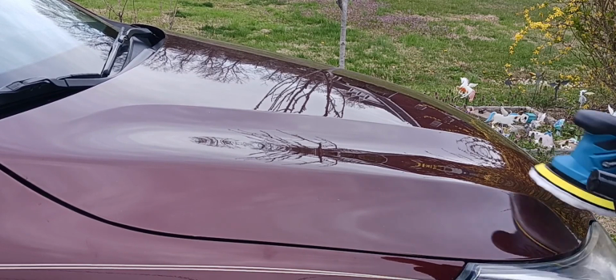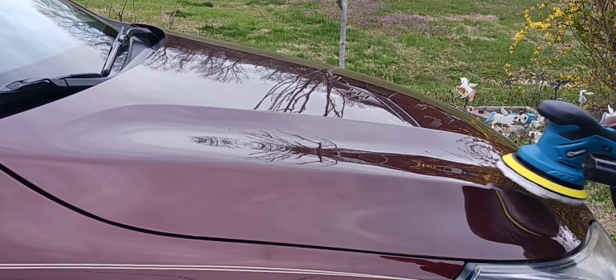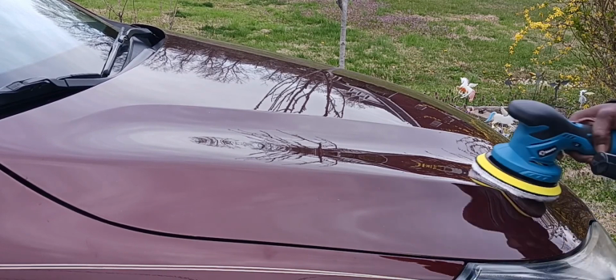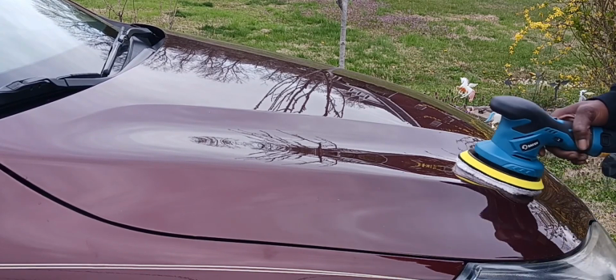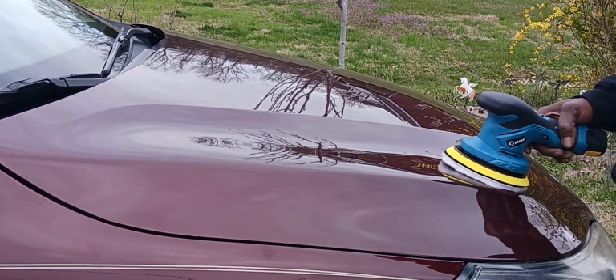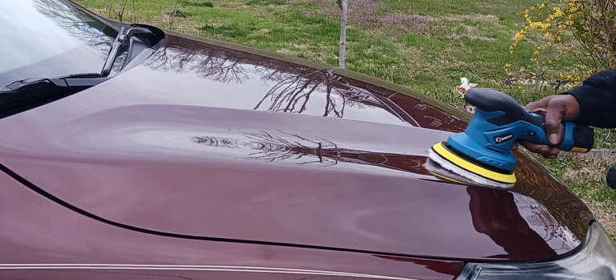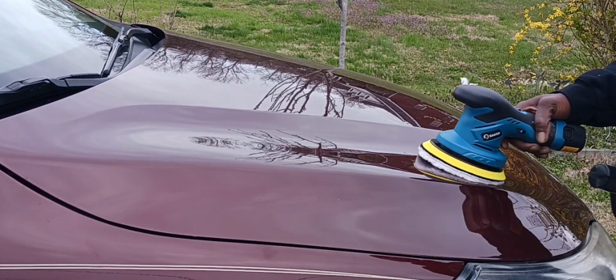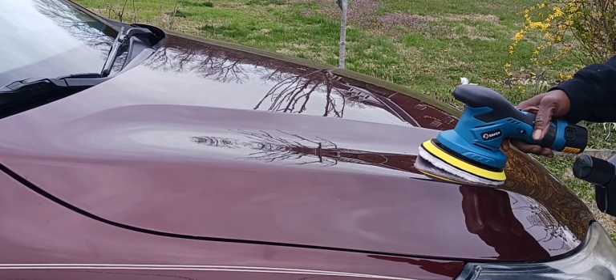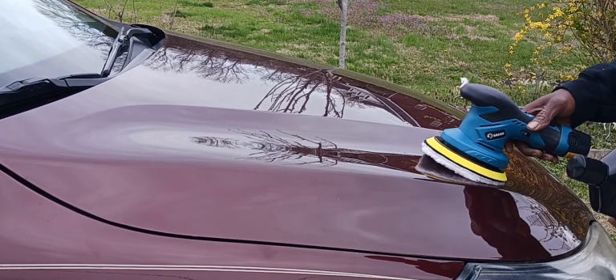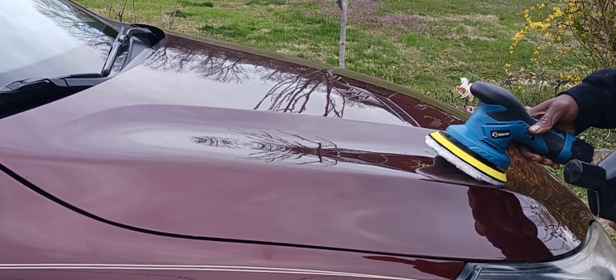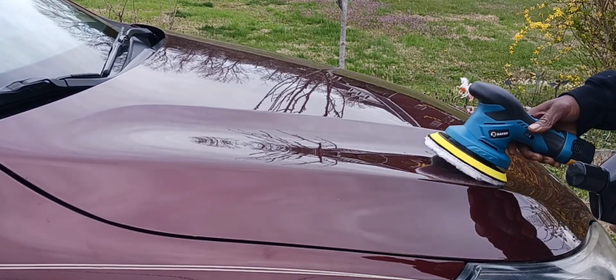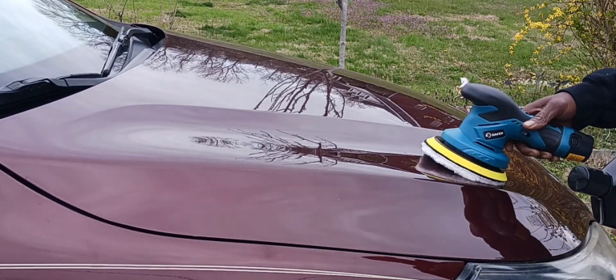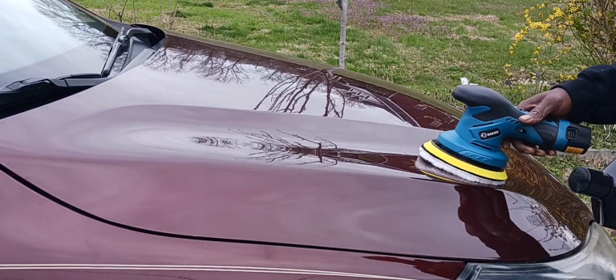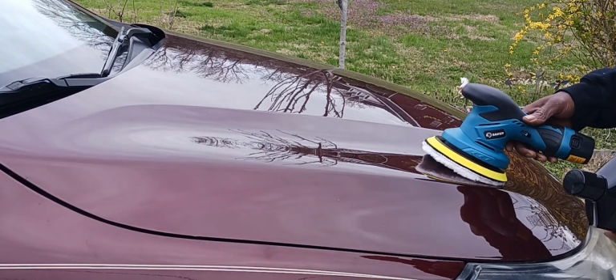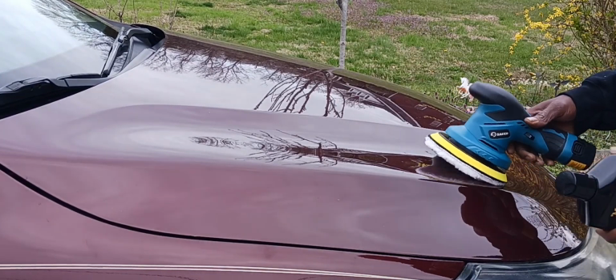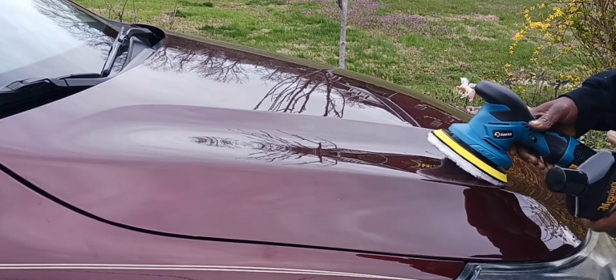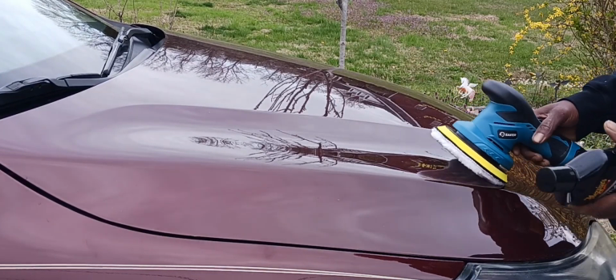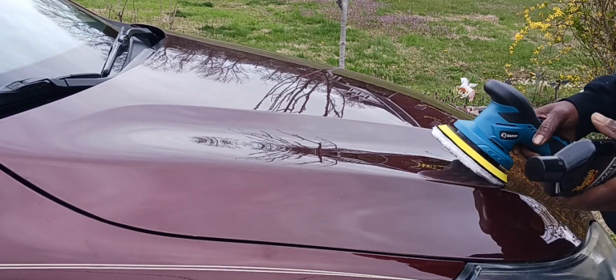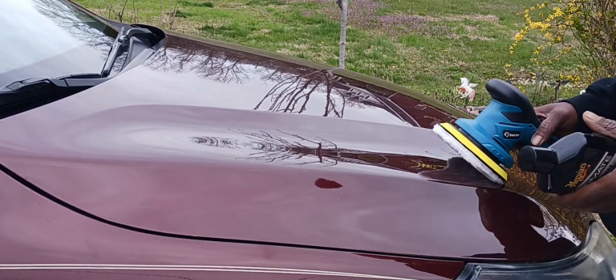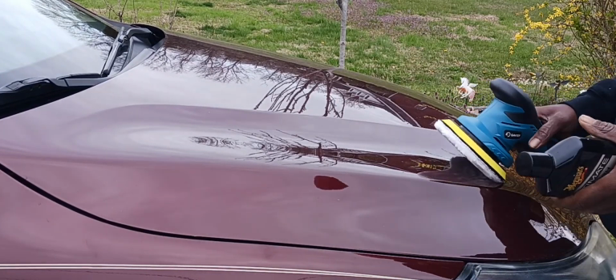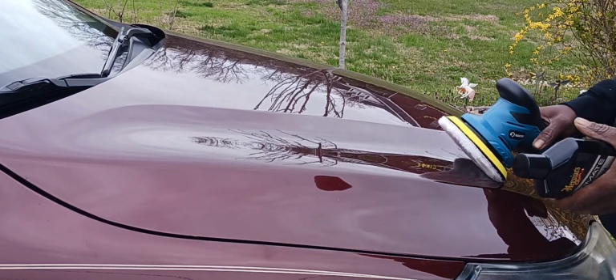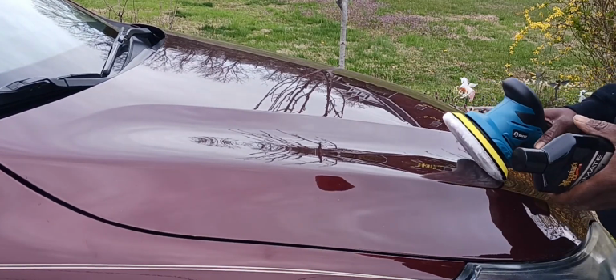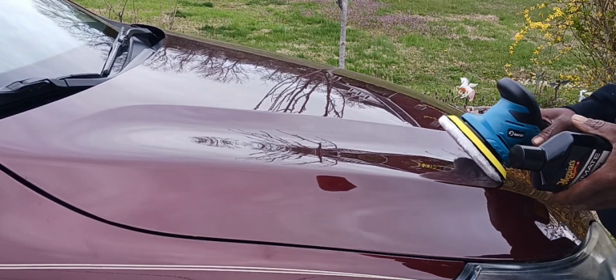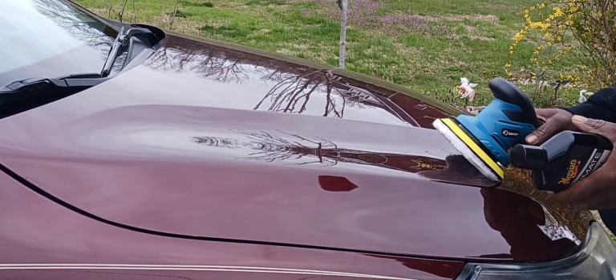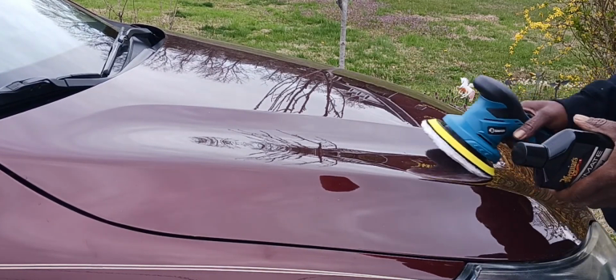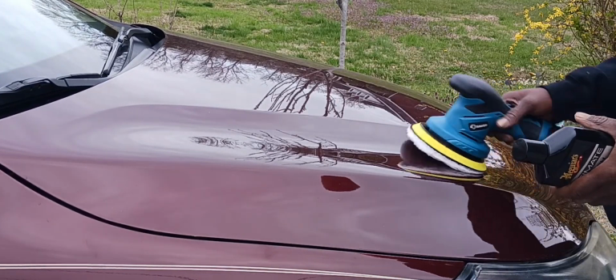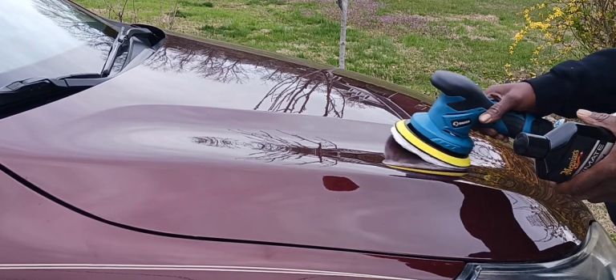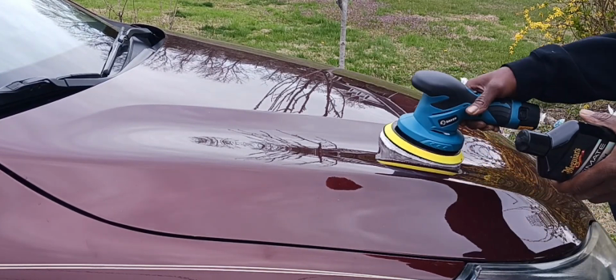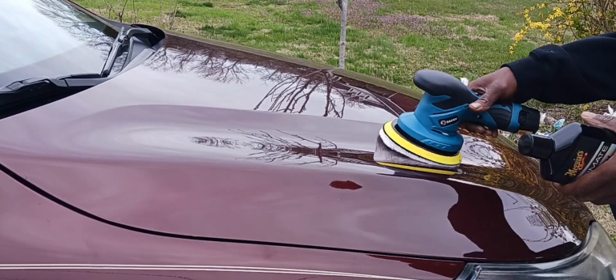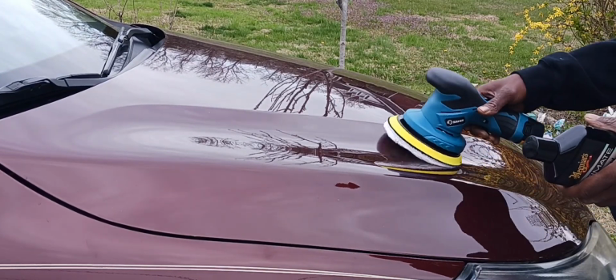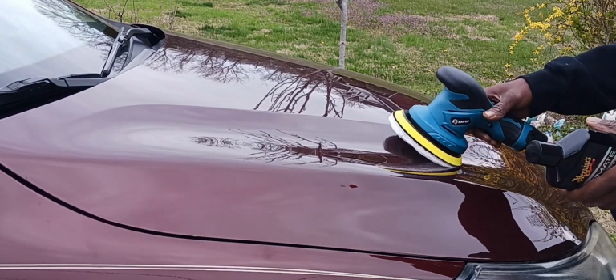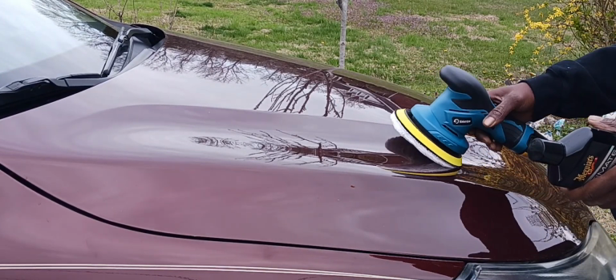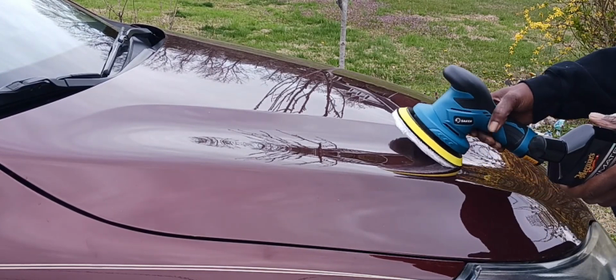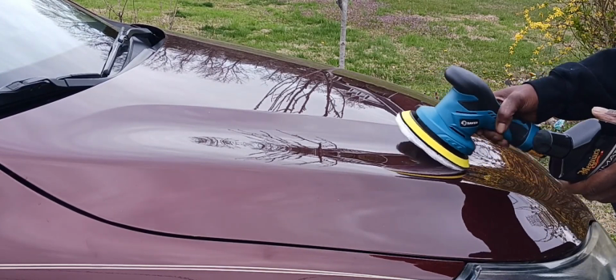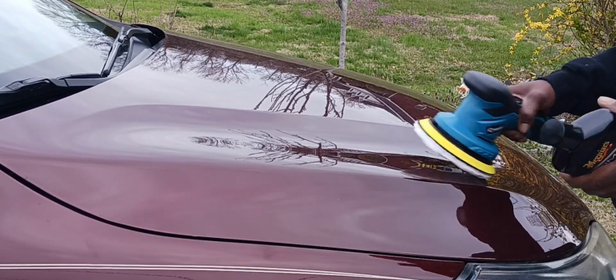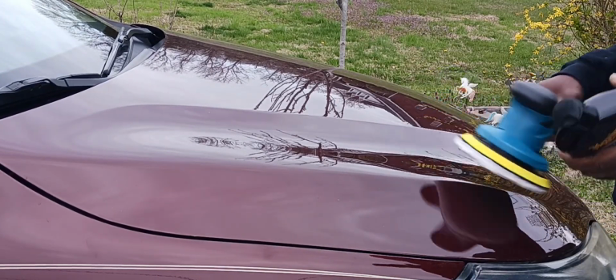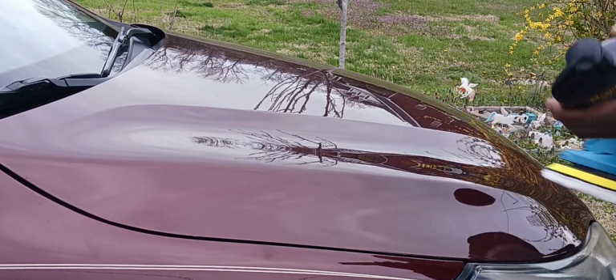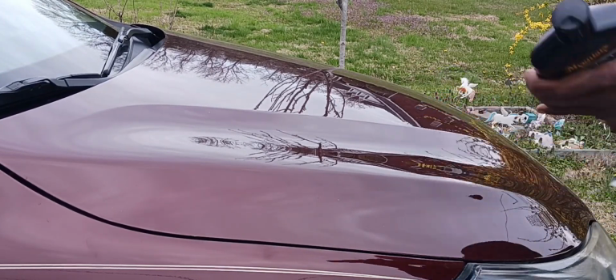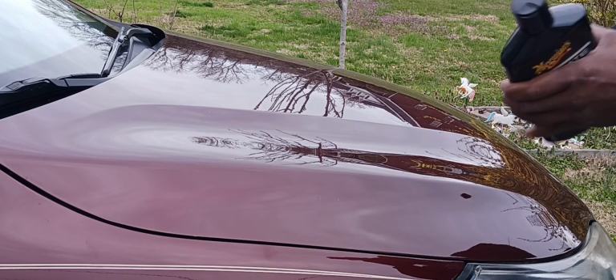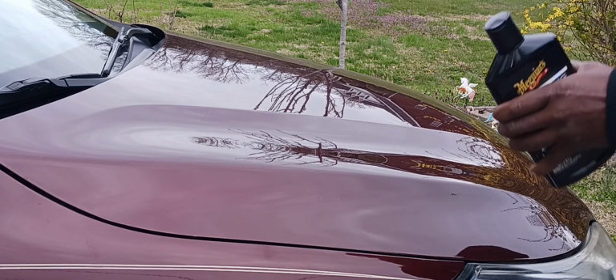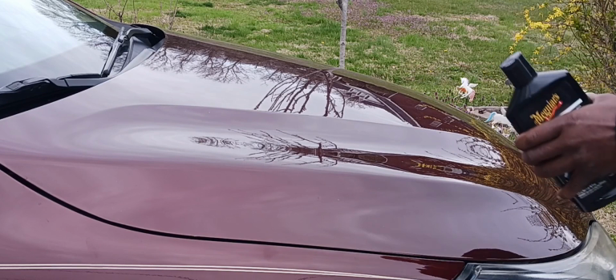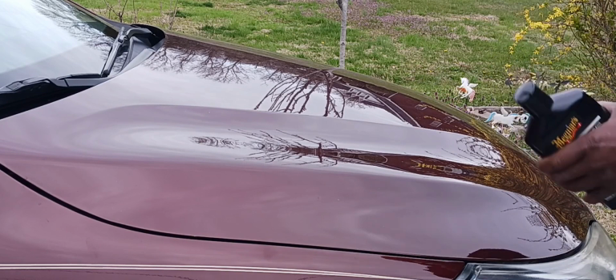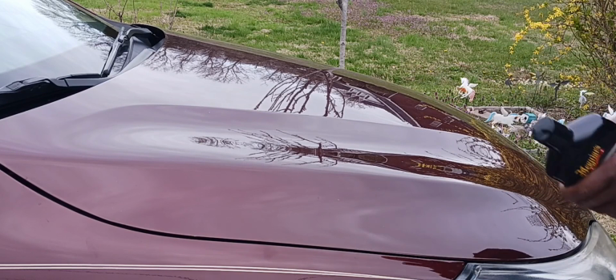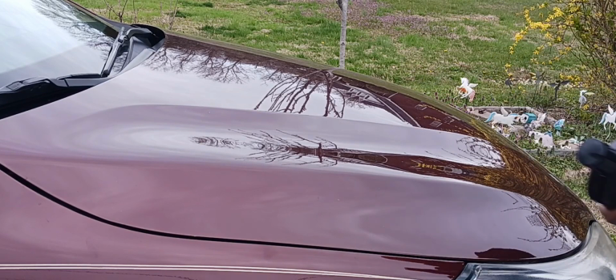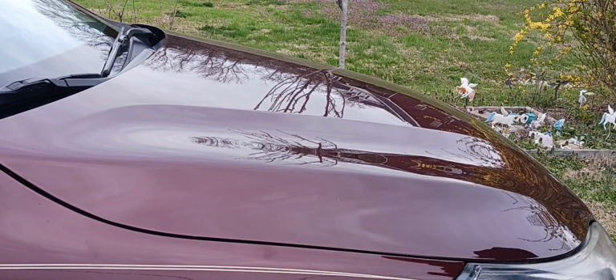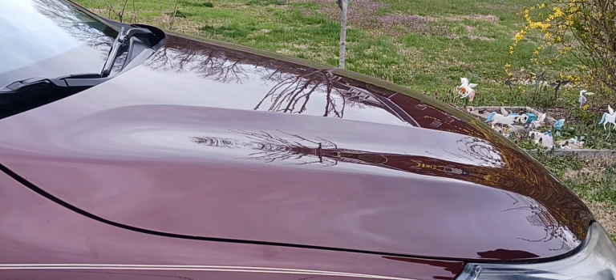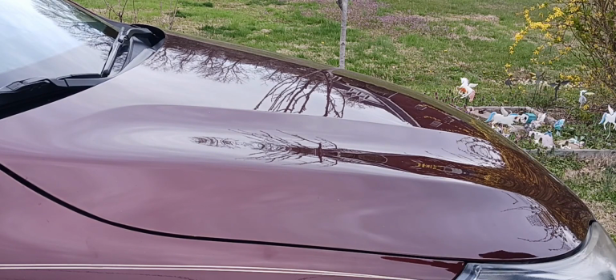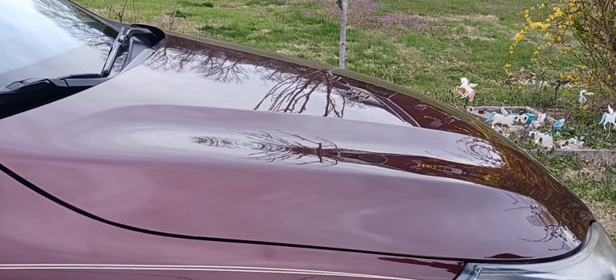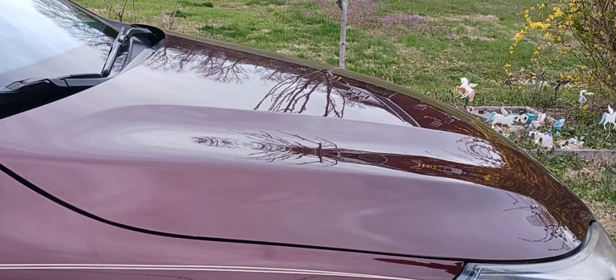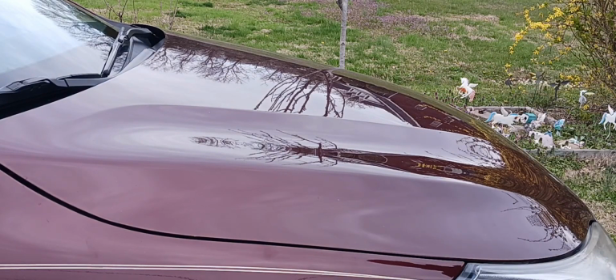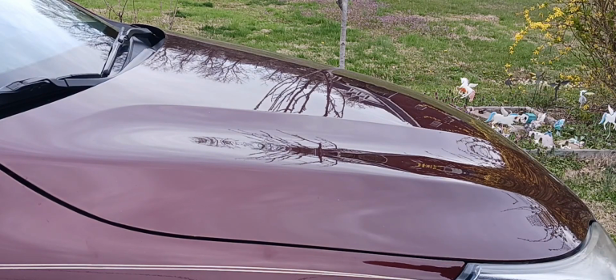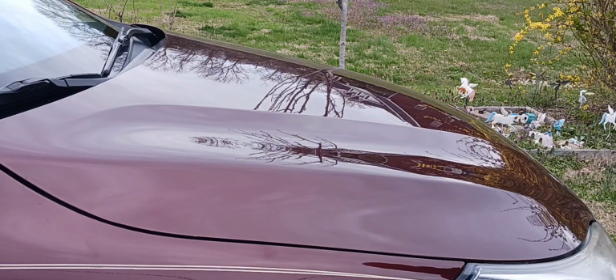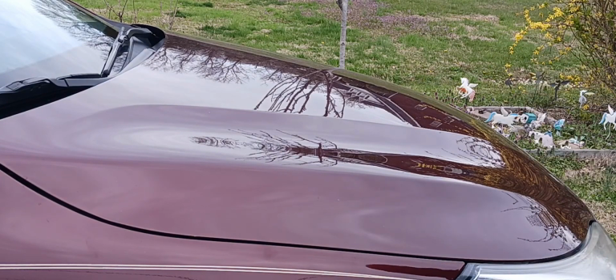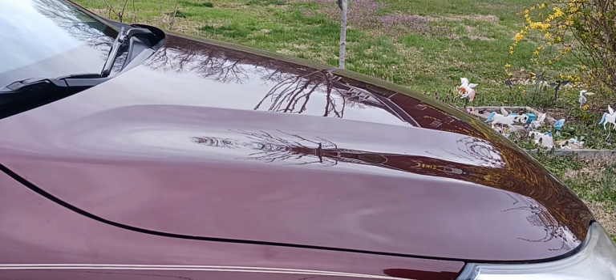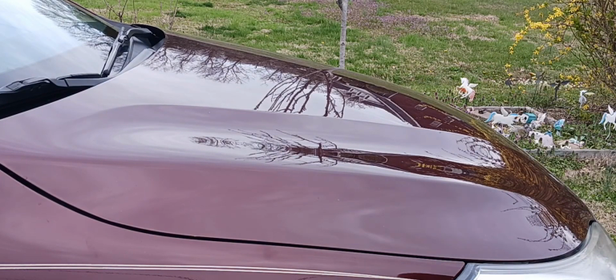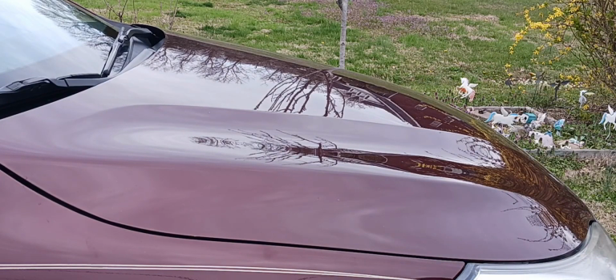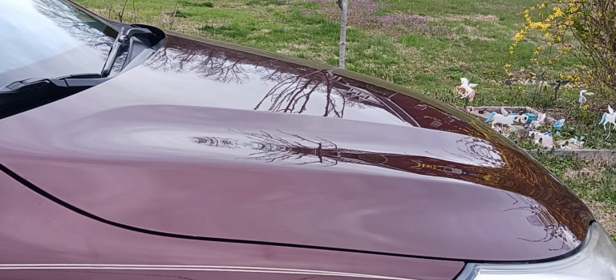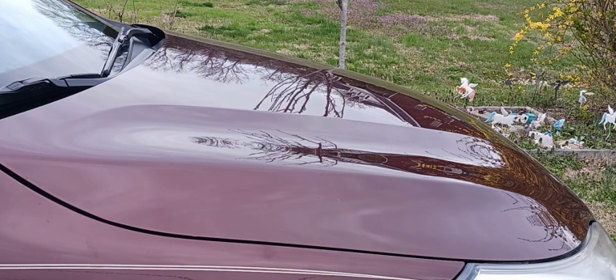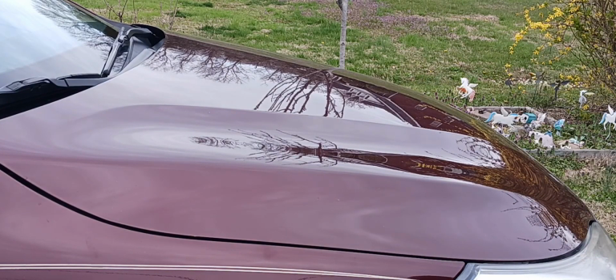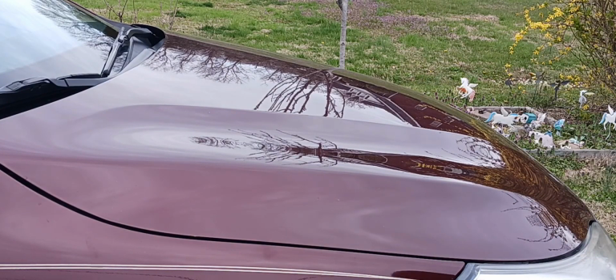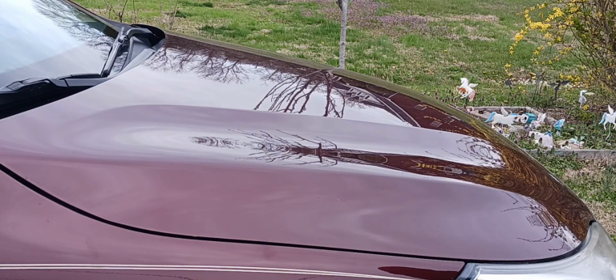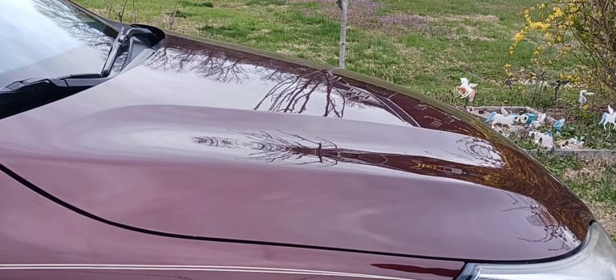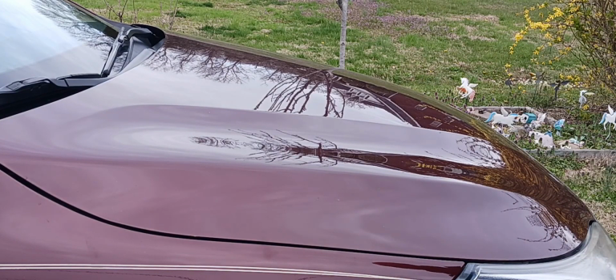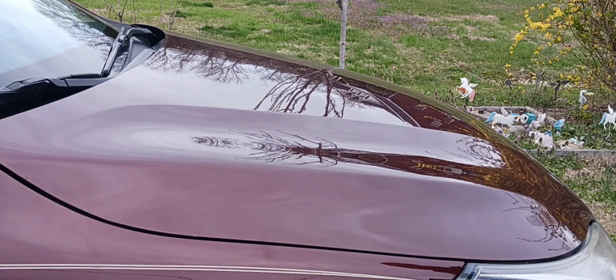Alrighty, we're gonna put a little polish on this. Let this run for a second.